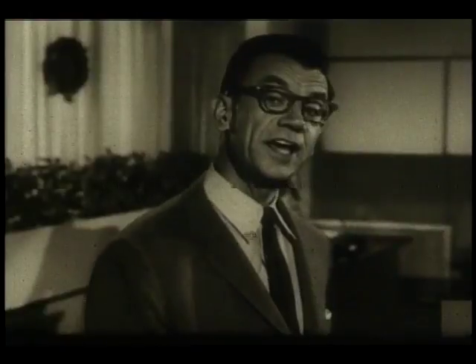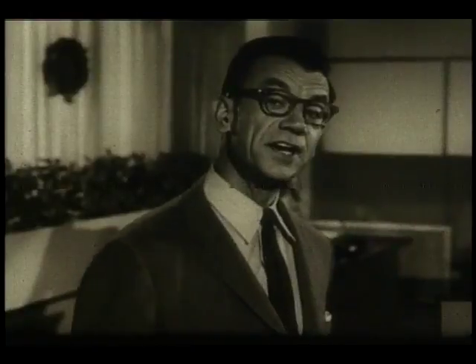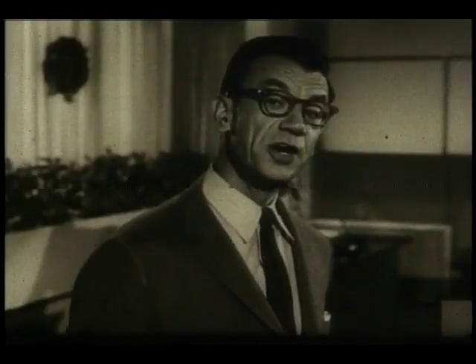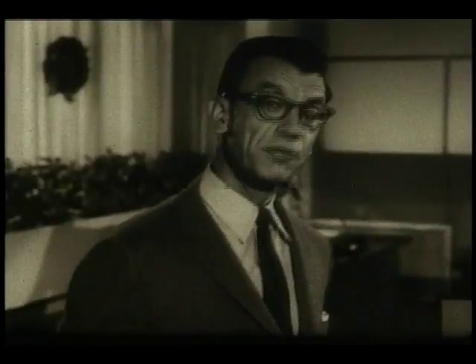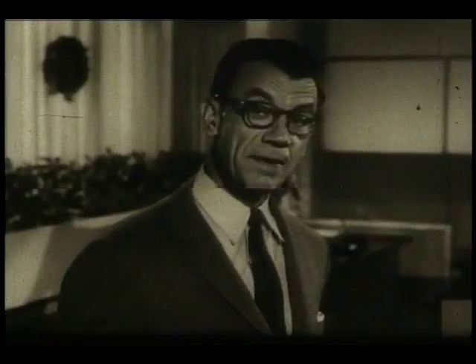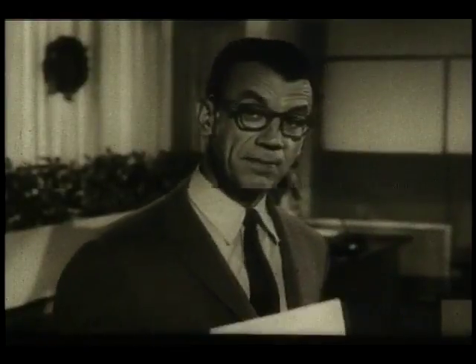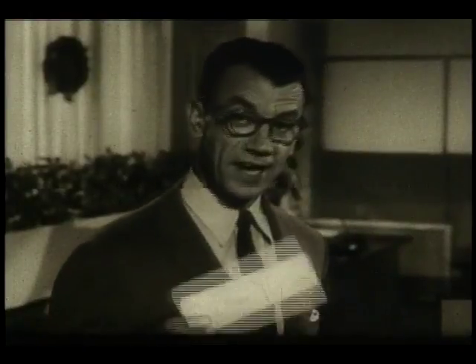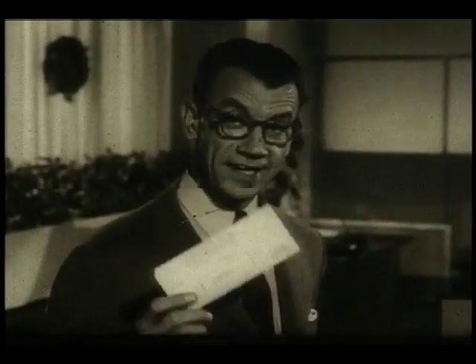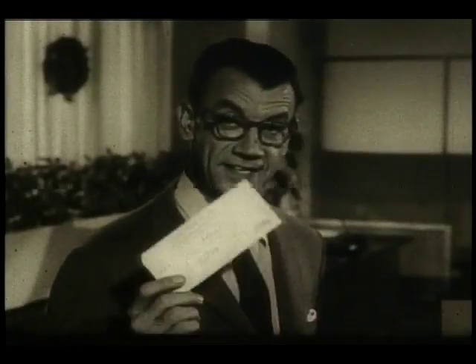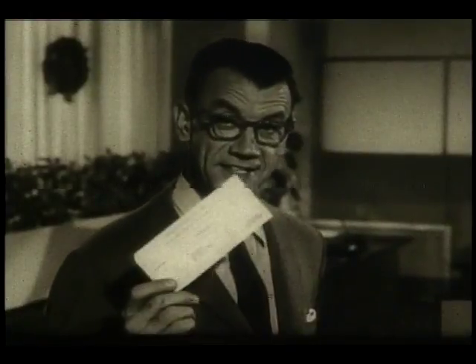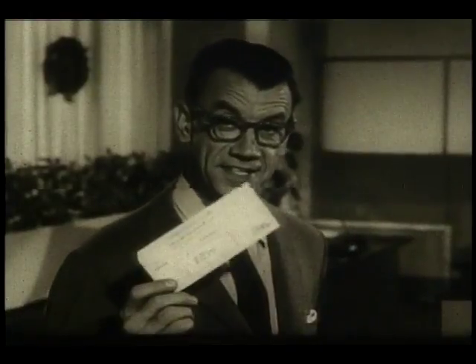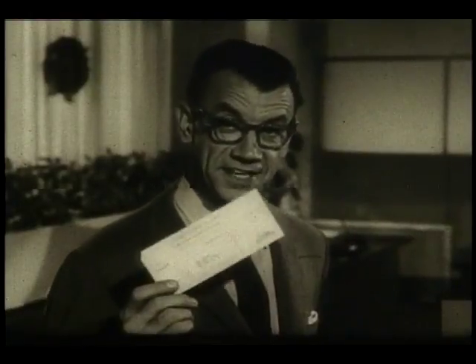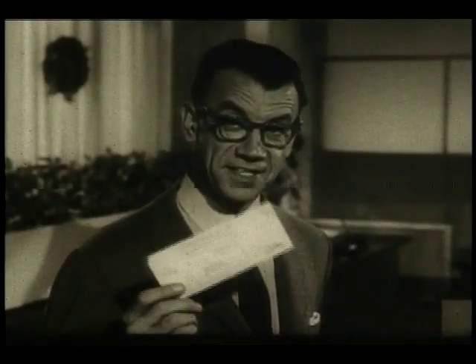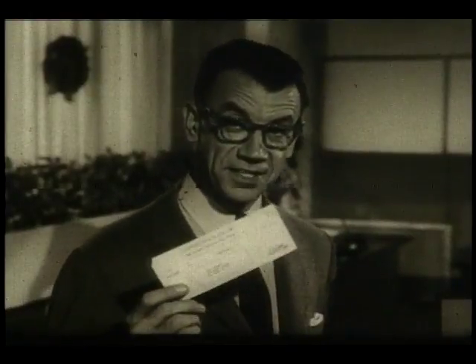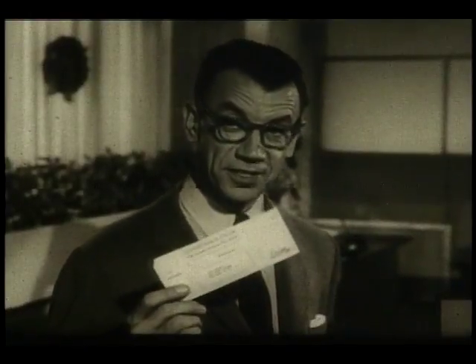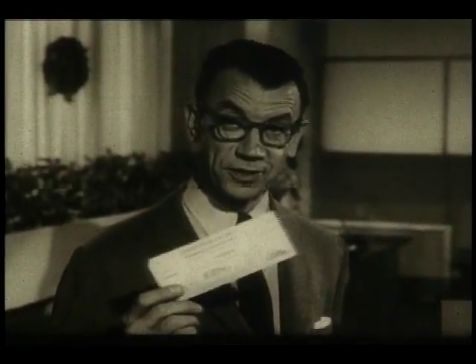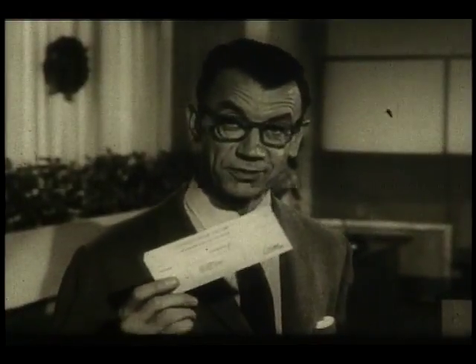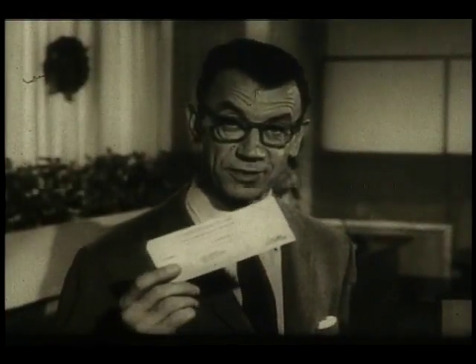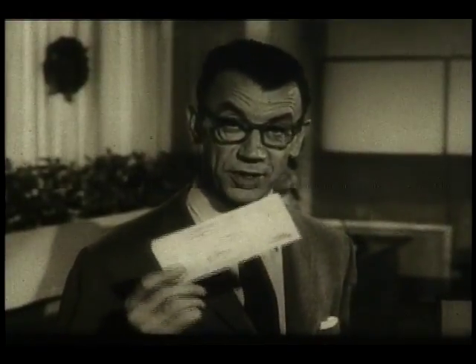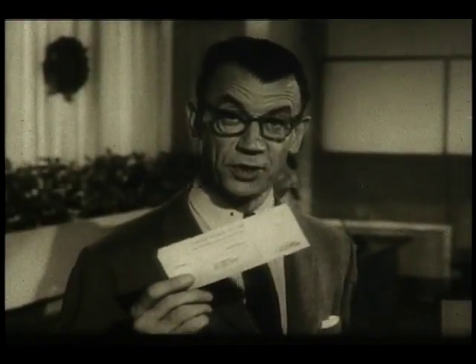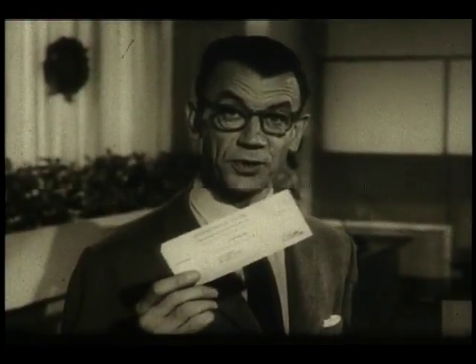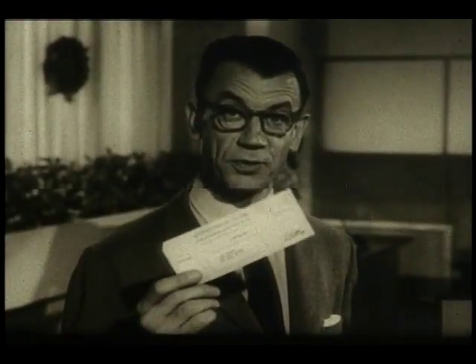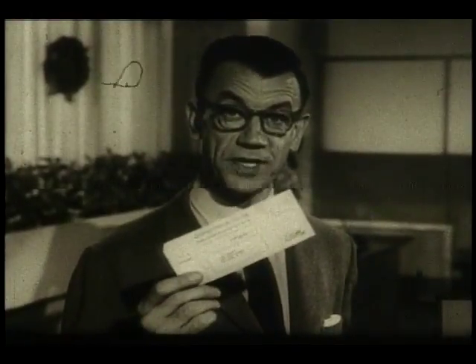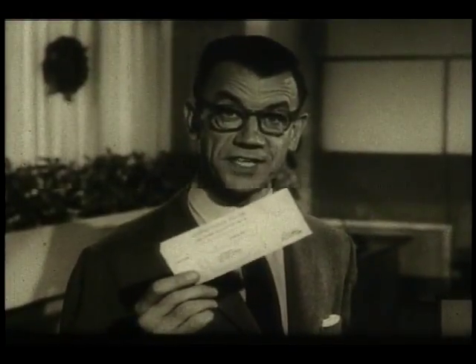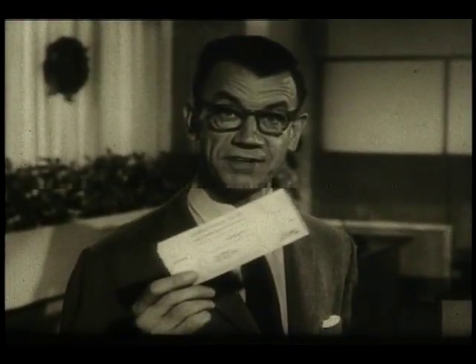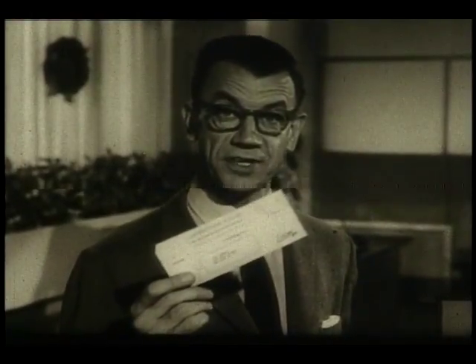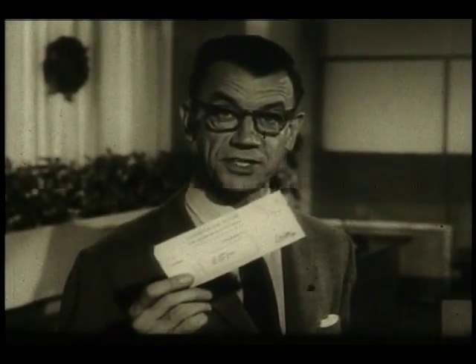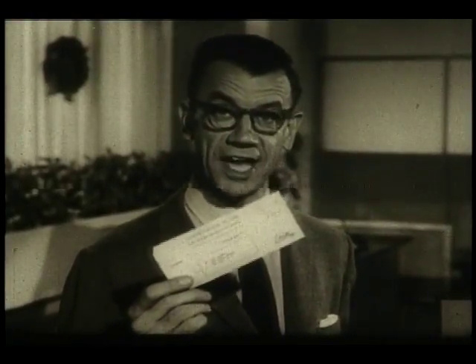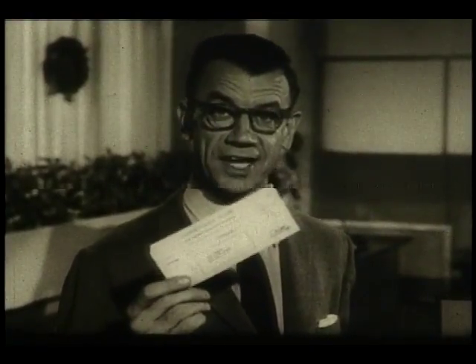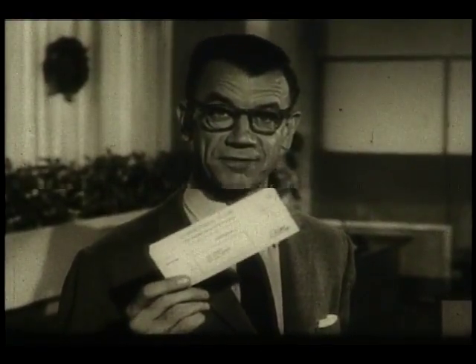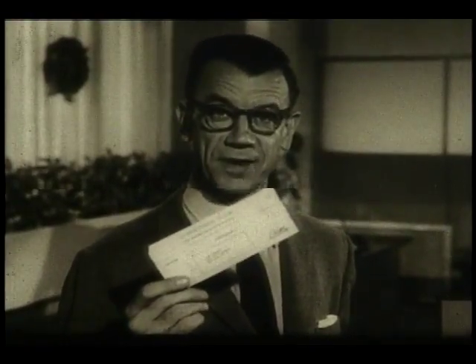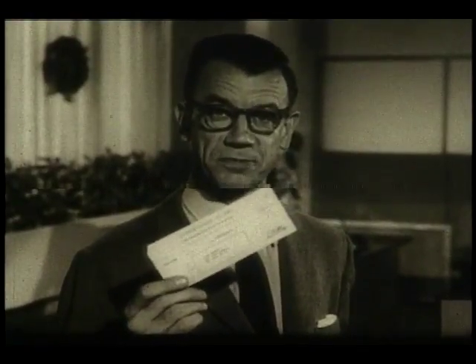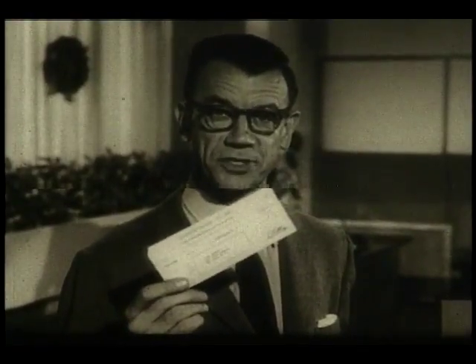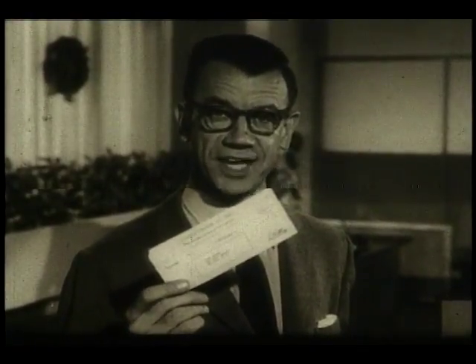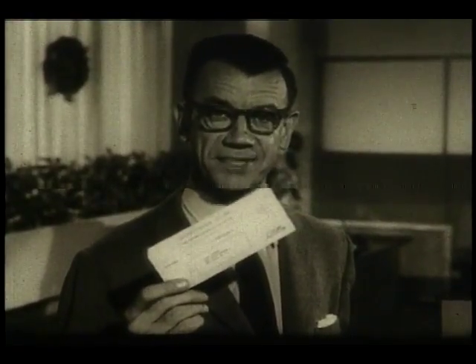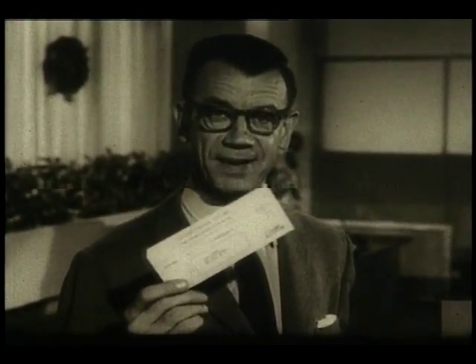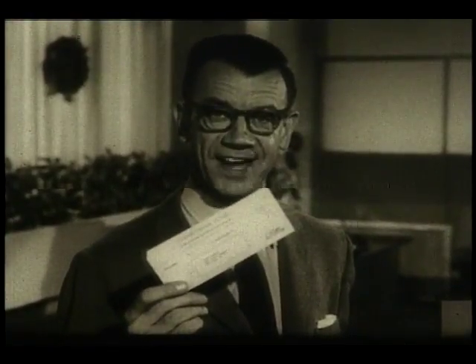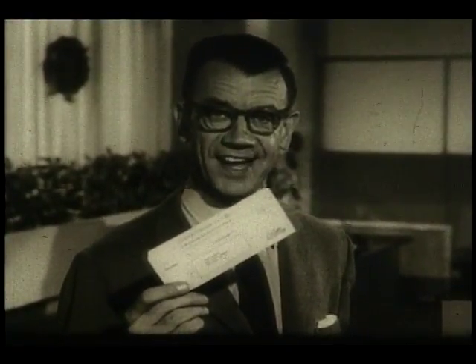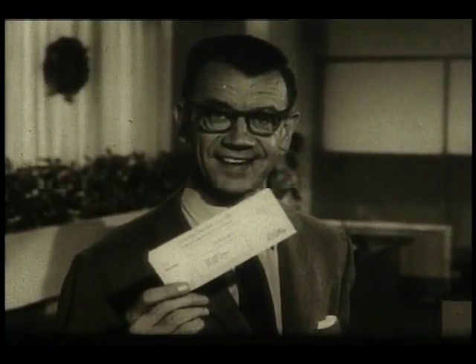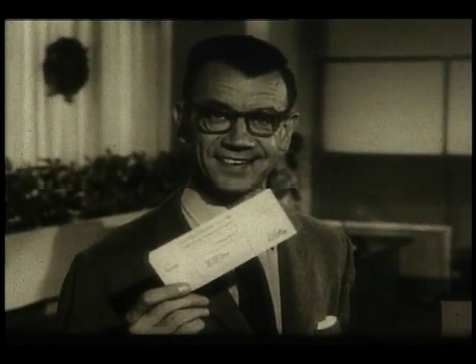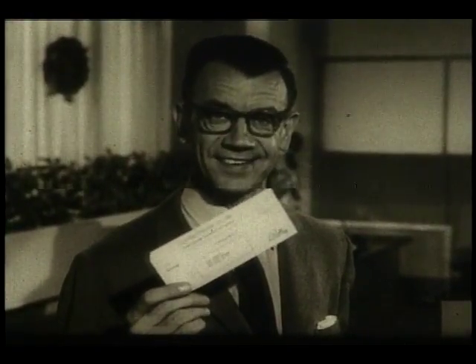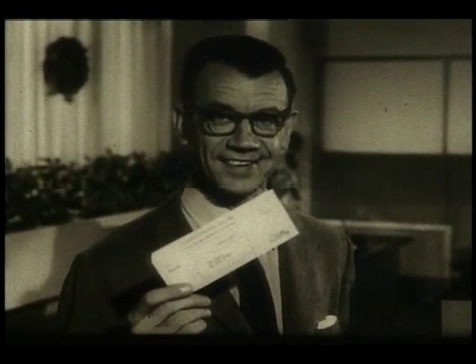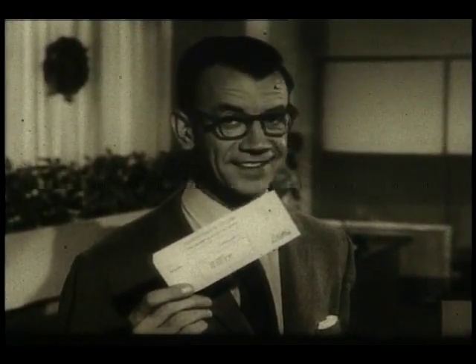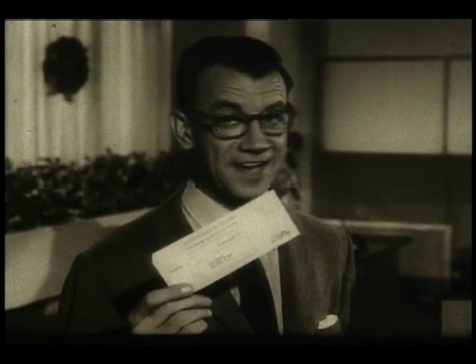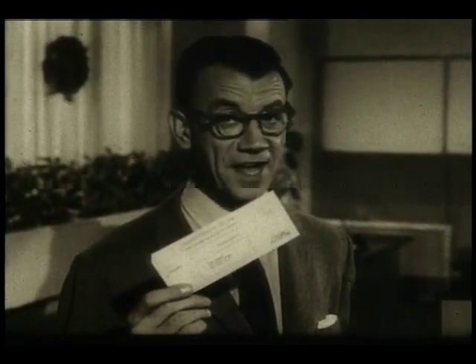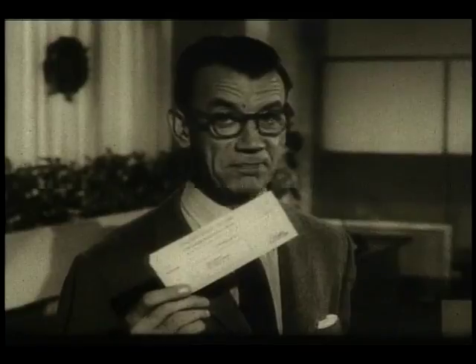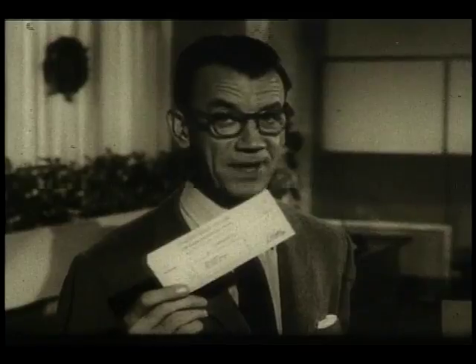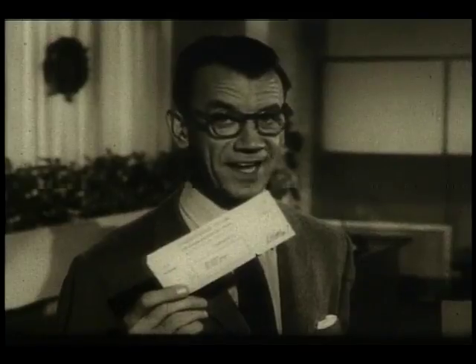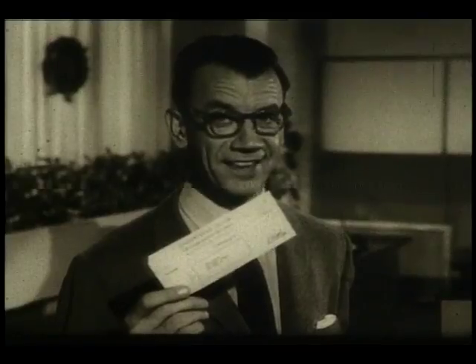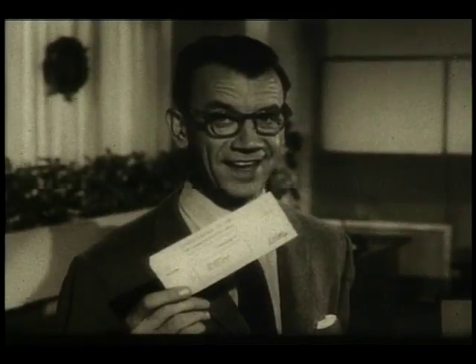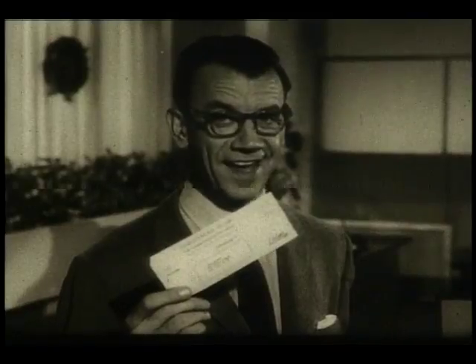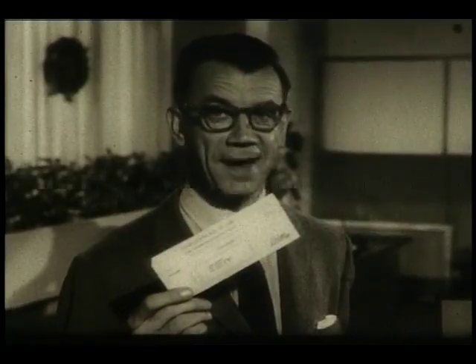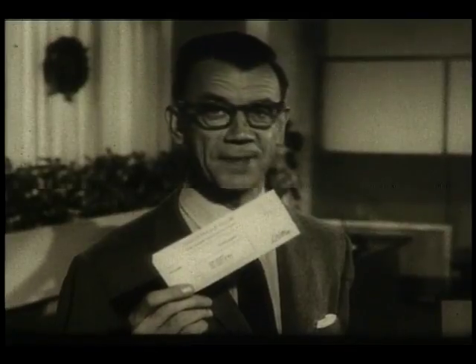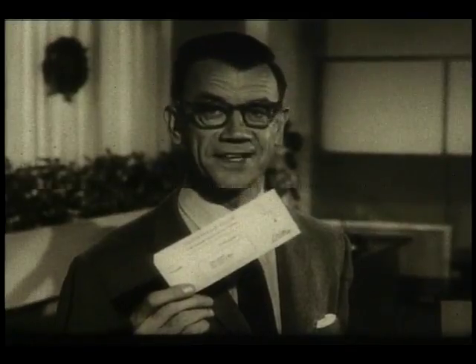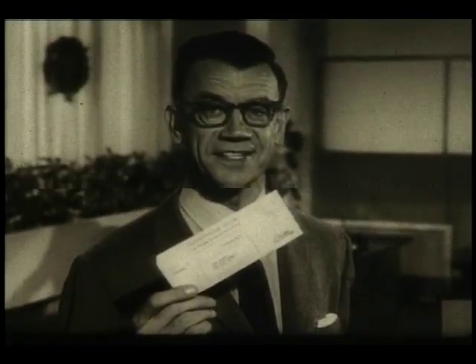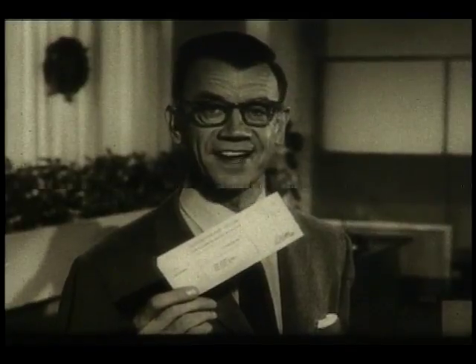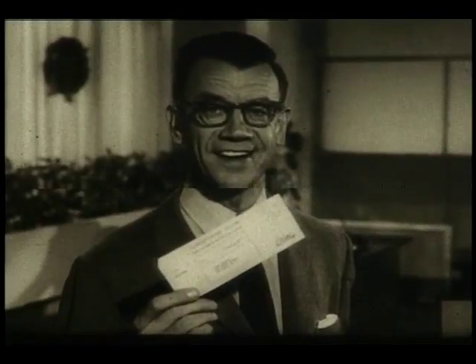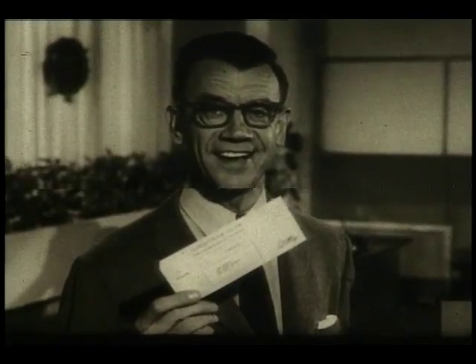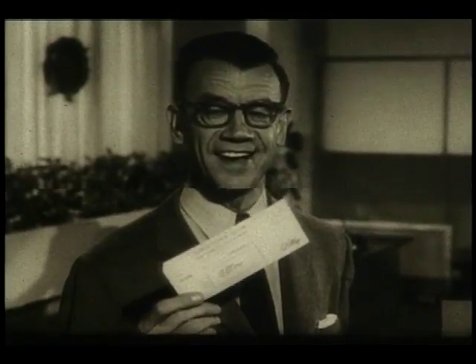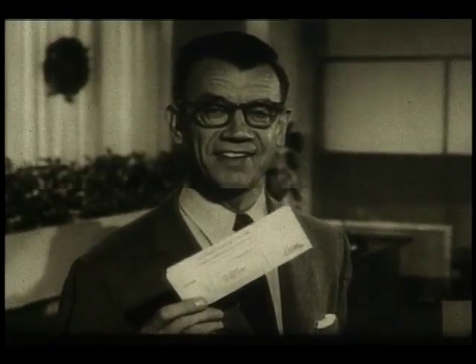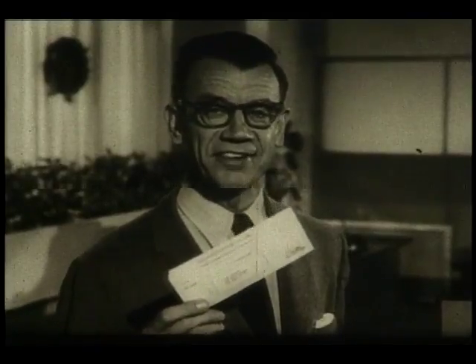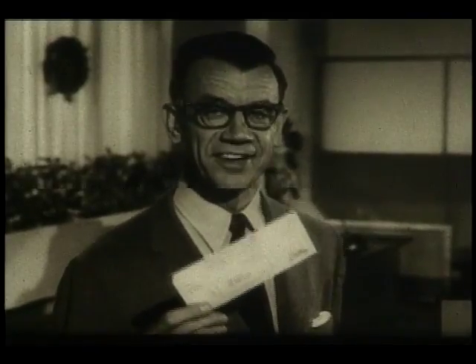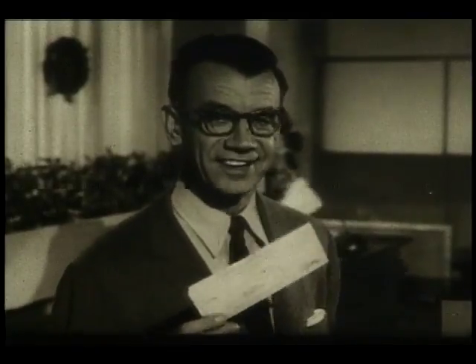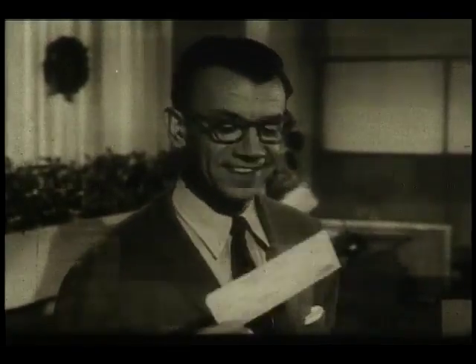Early in November 1962, you'll receive a check from Chase Manhattan to help make it the happiest holiday ever.